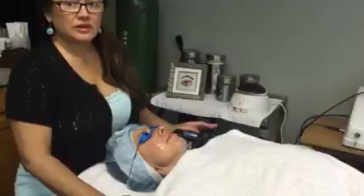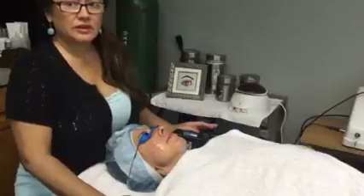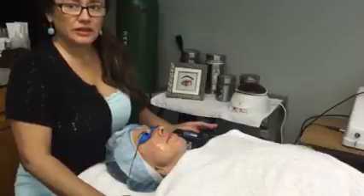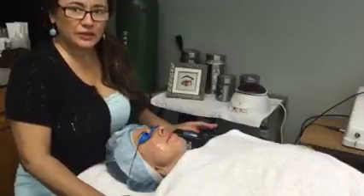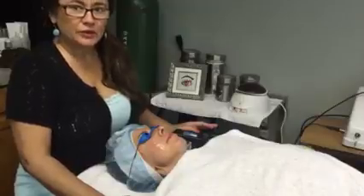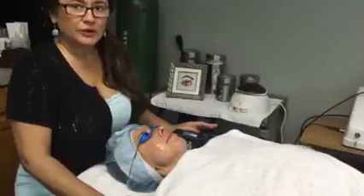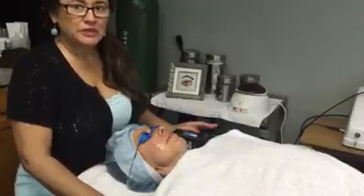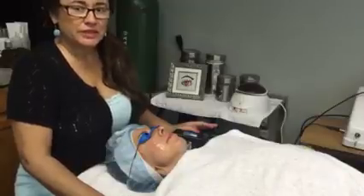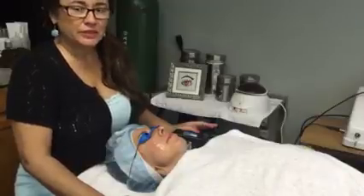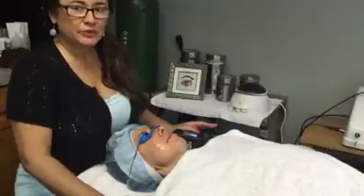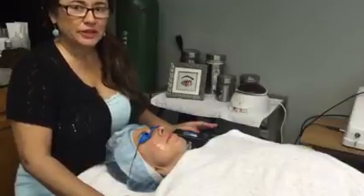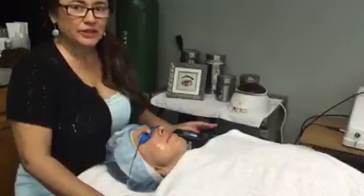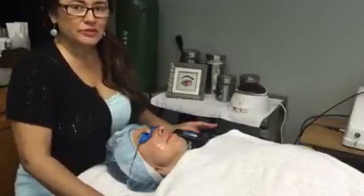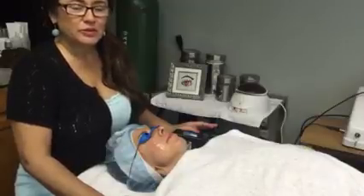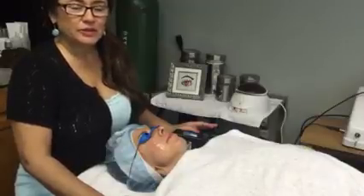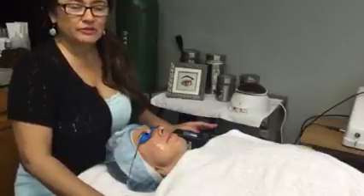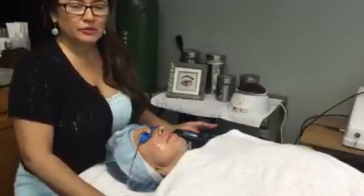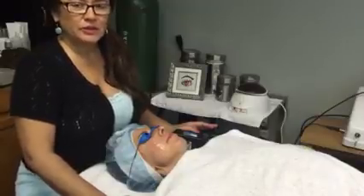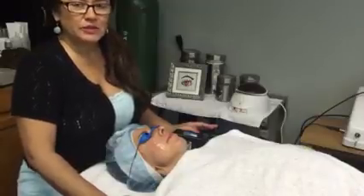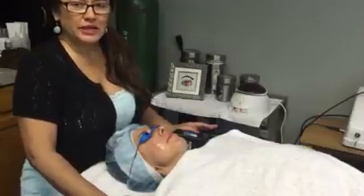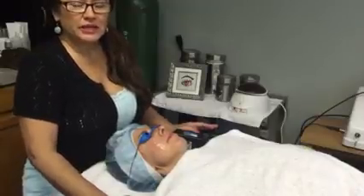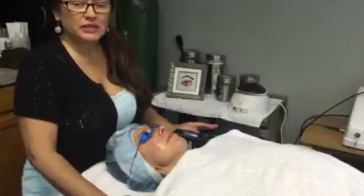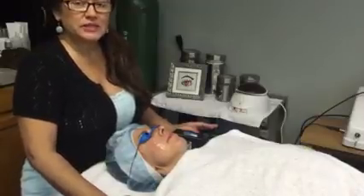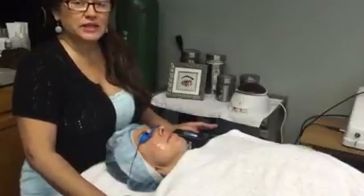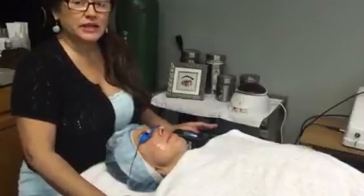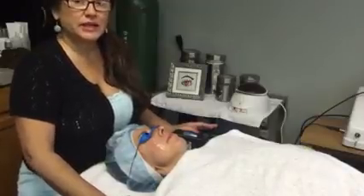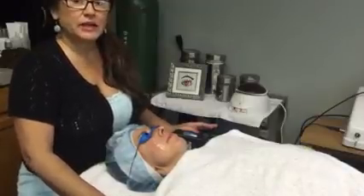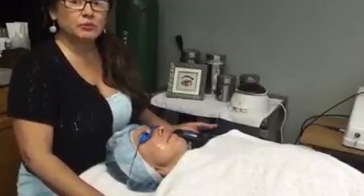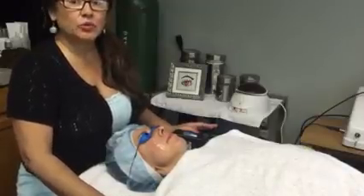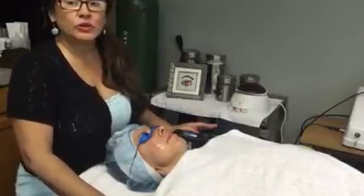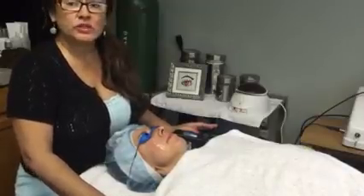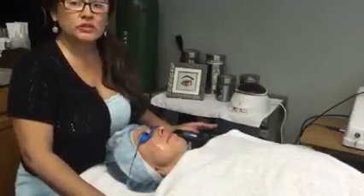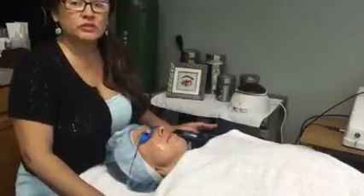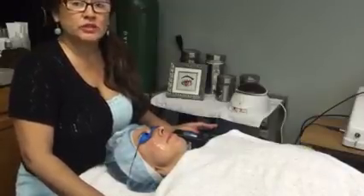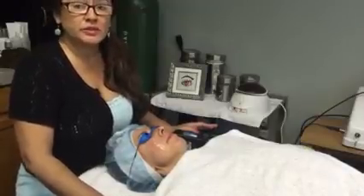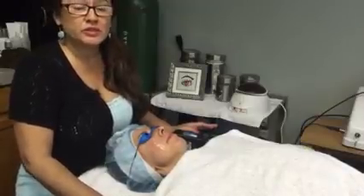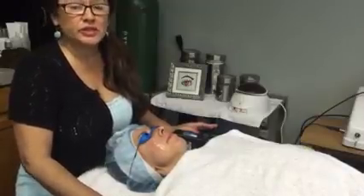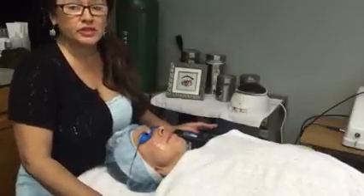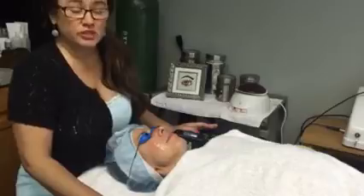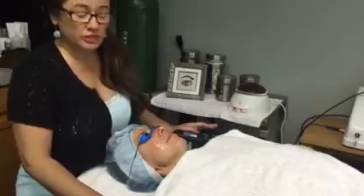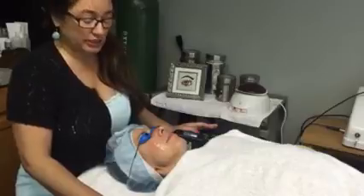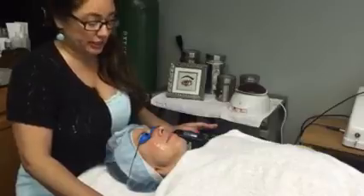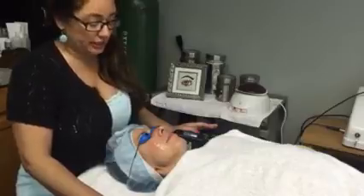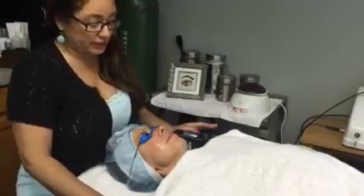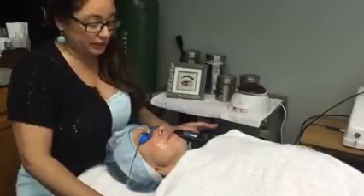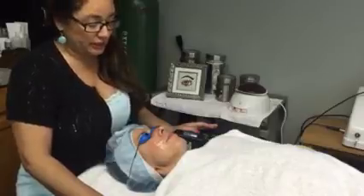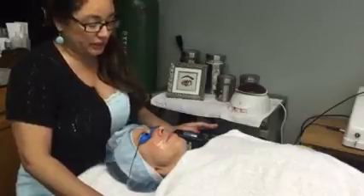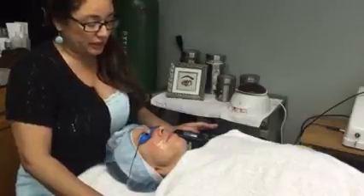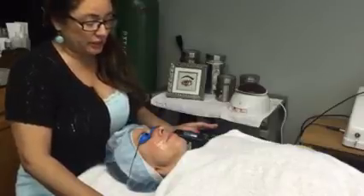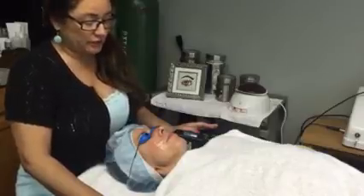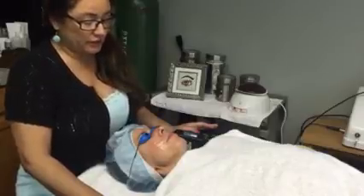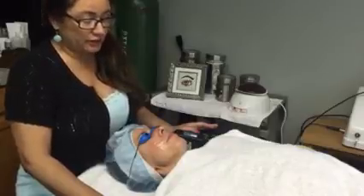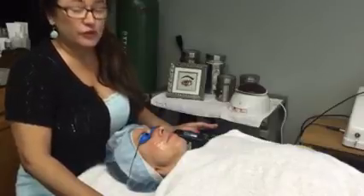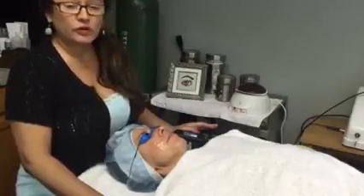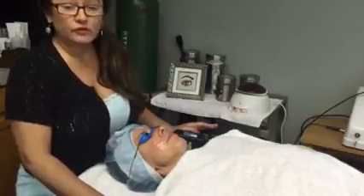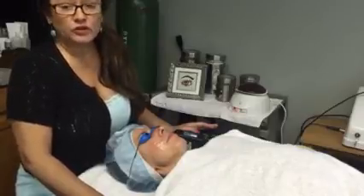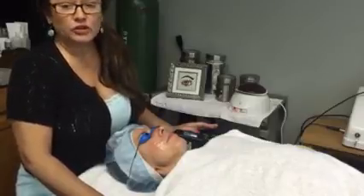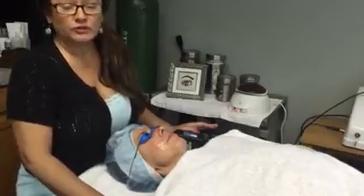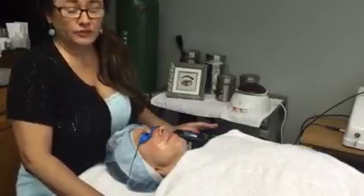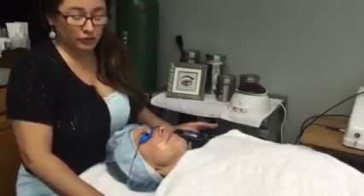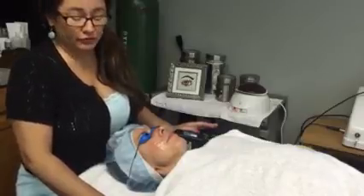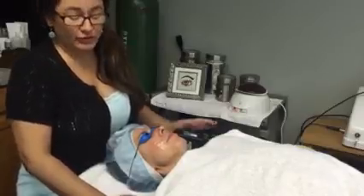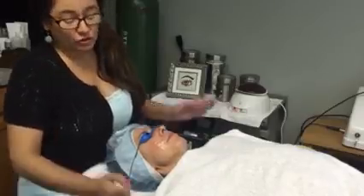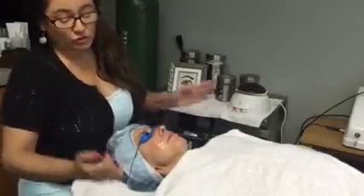Hello, I'm Tina Rios with Living Well Dallas, and I'm going to do a demonstration today of a photofacial.